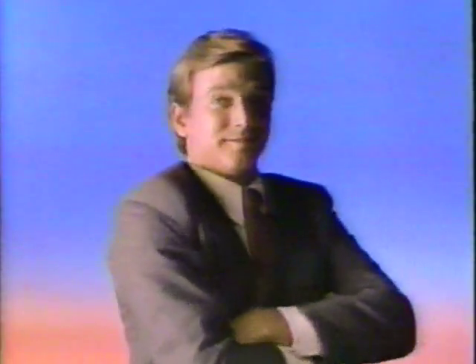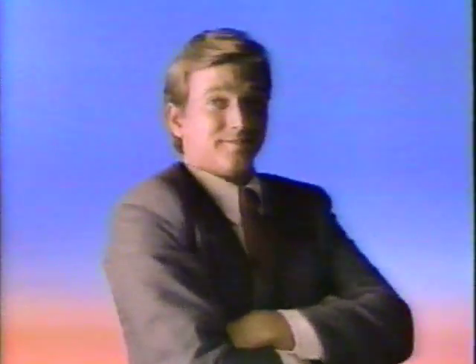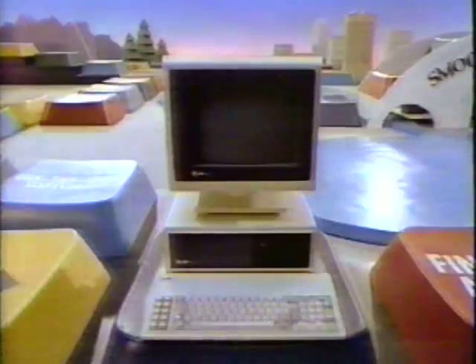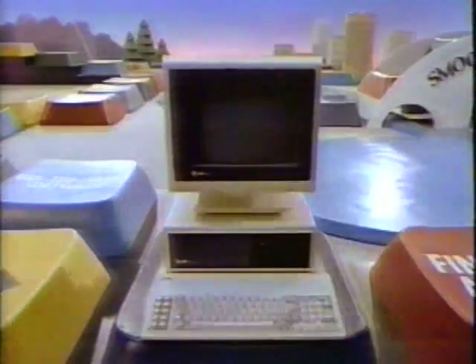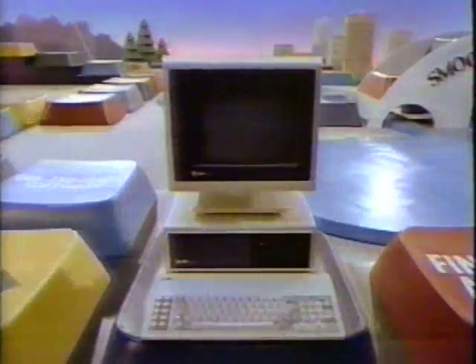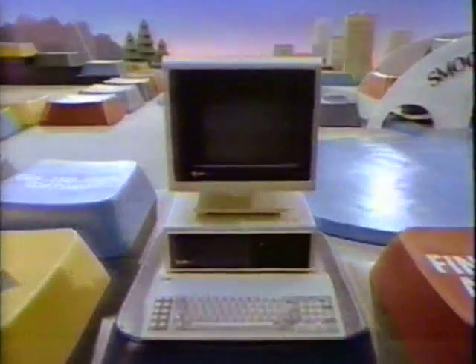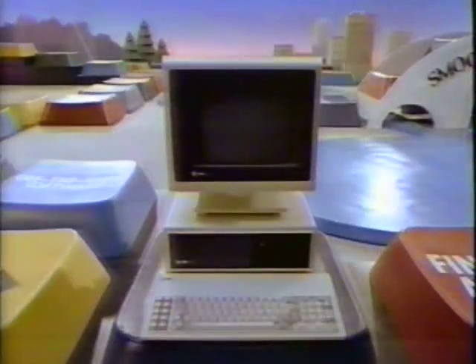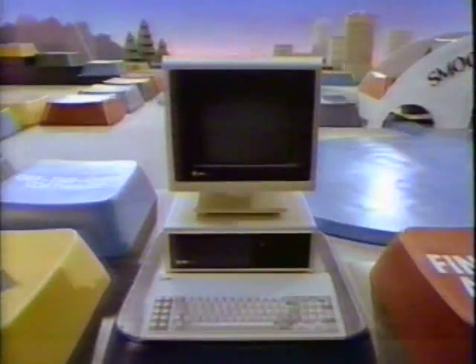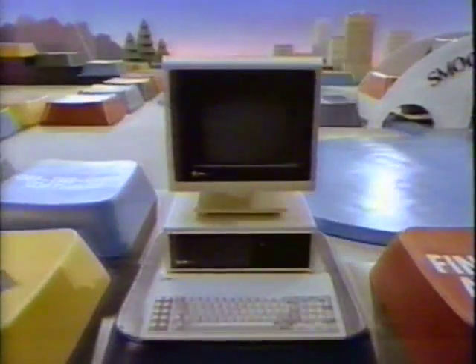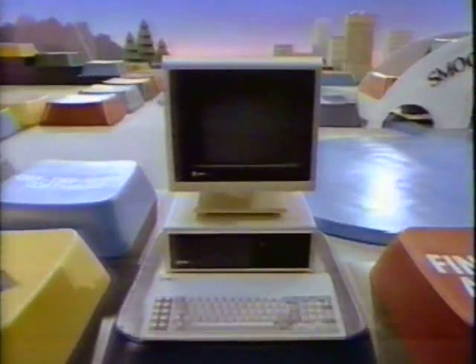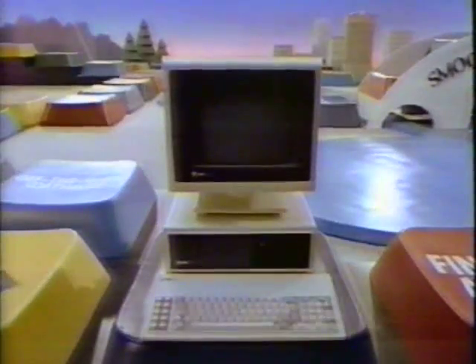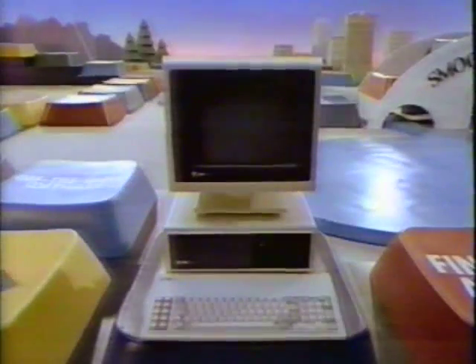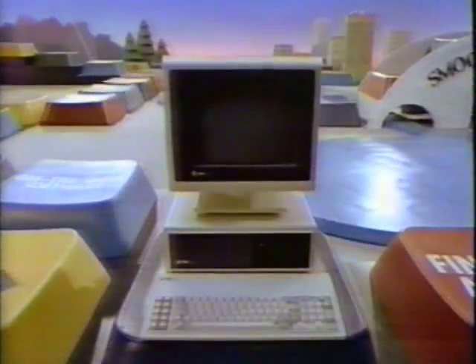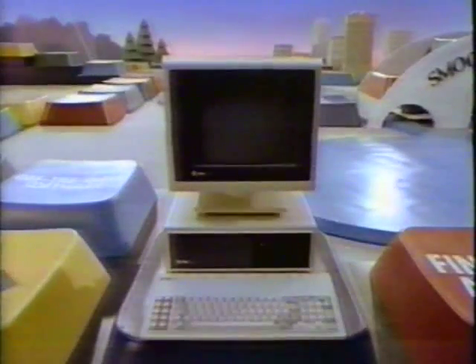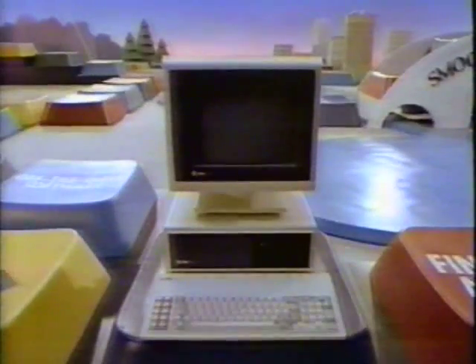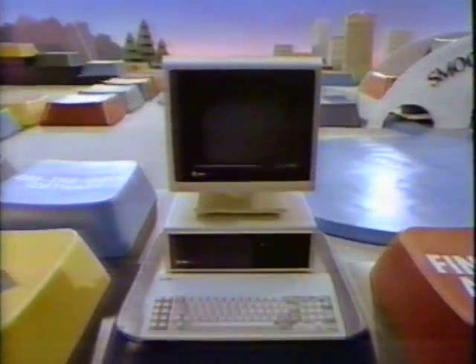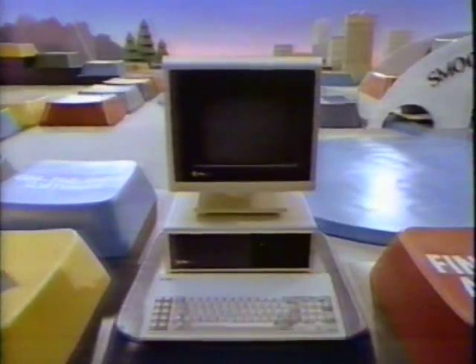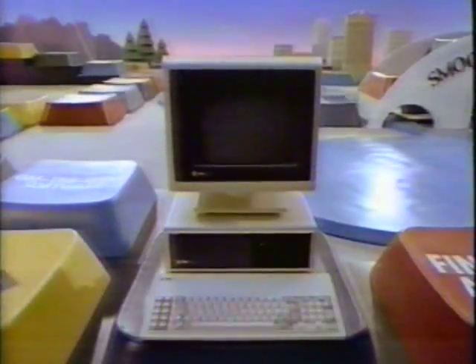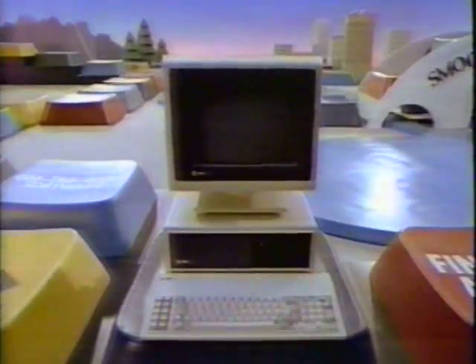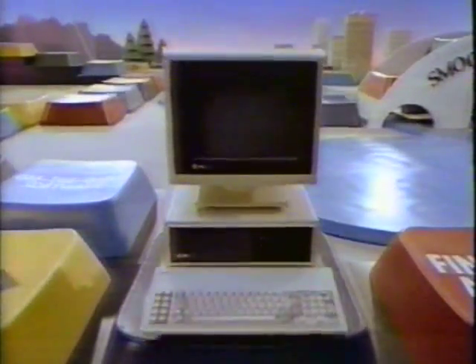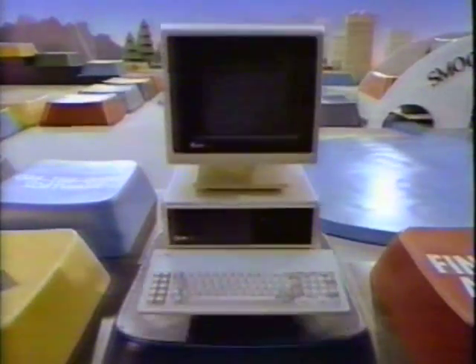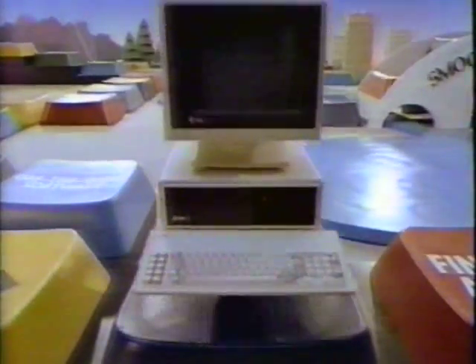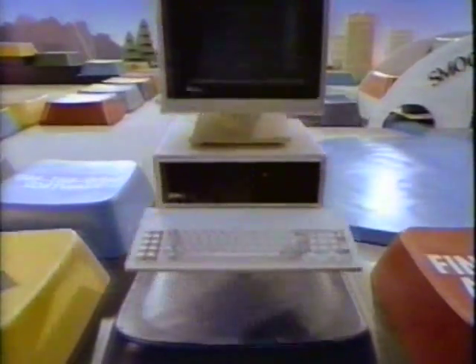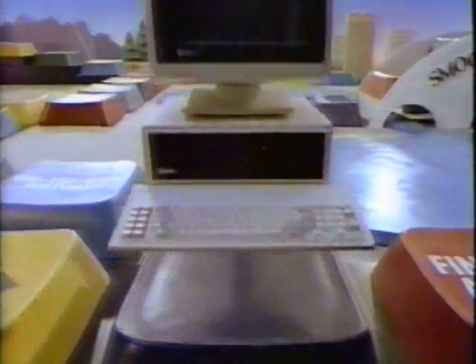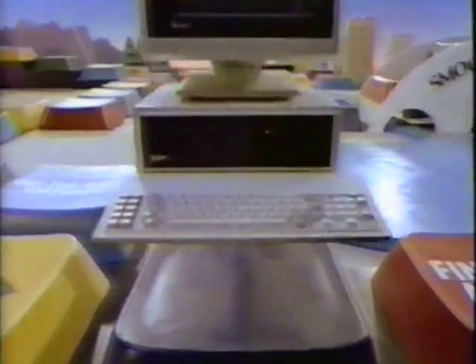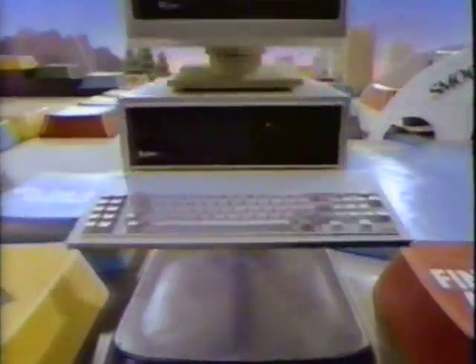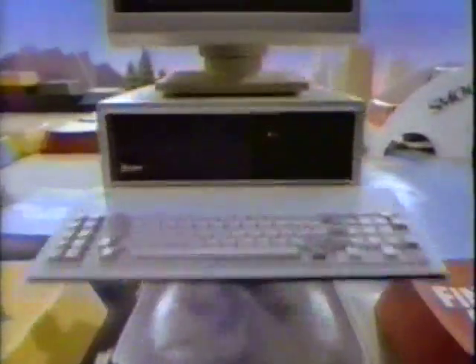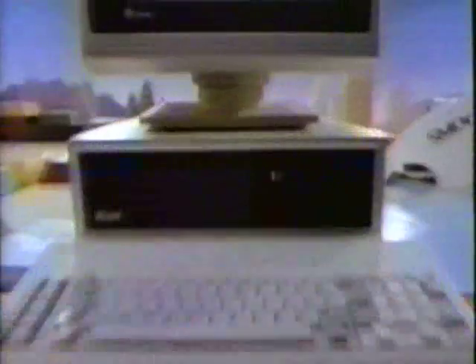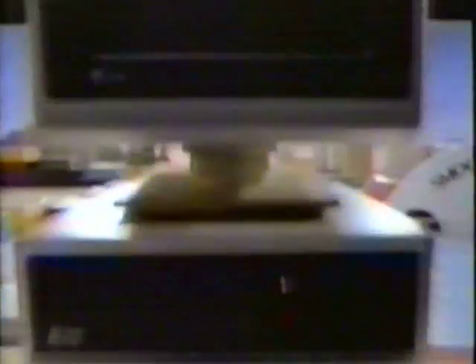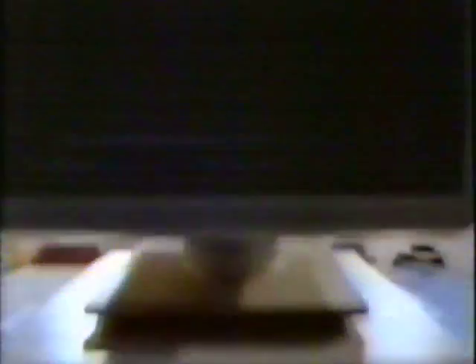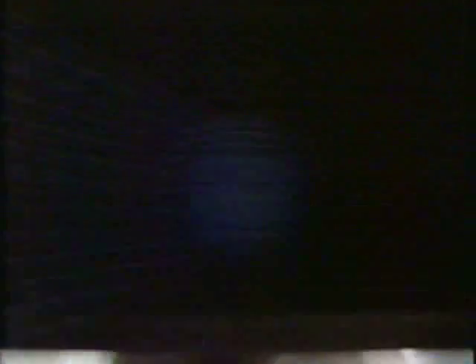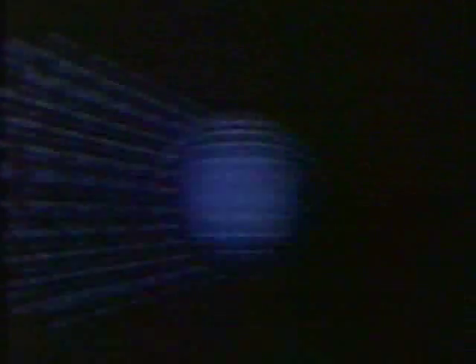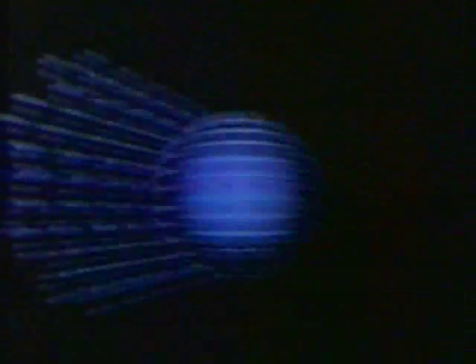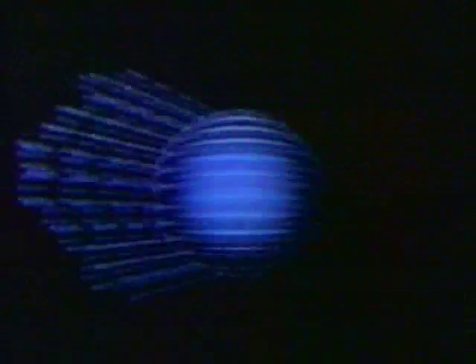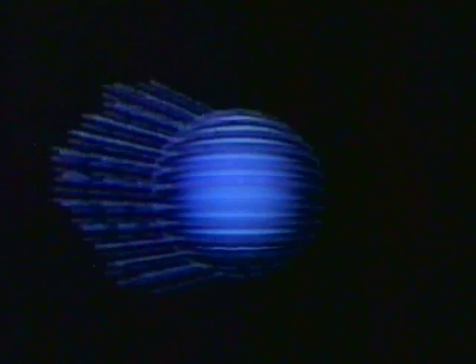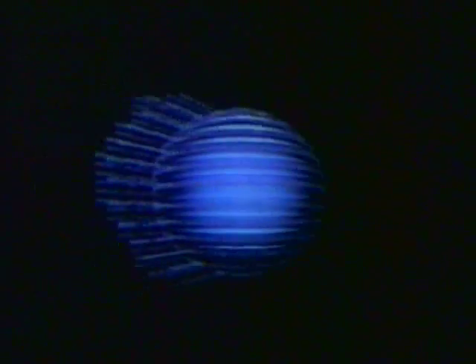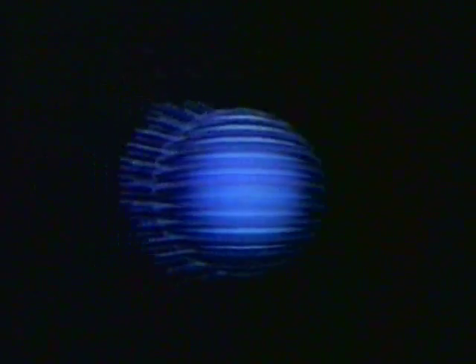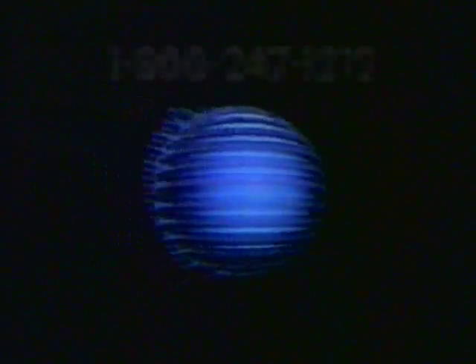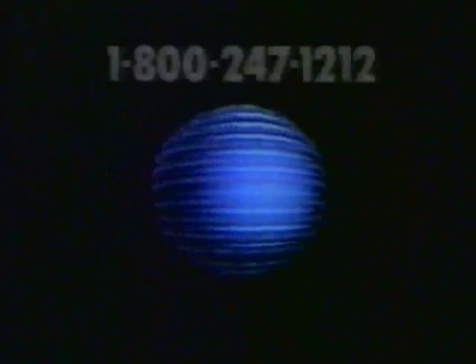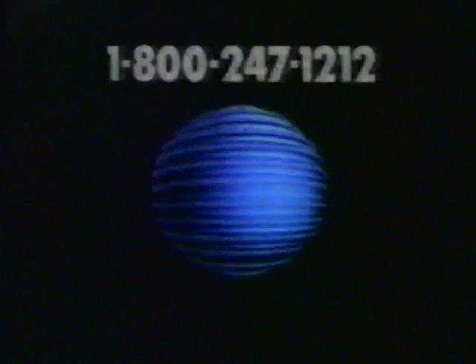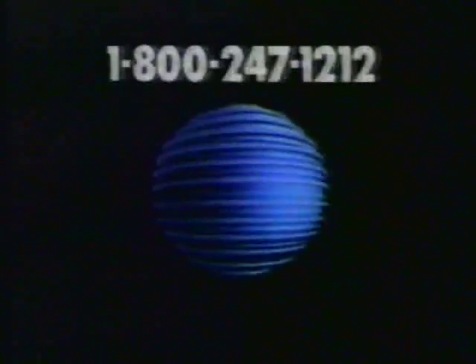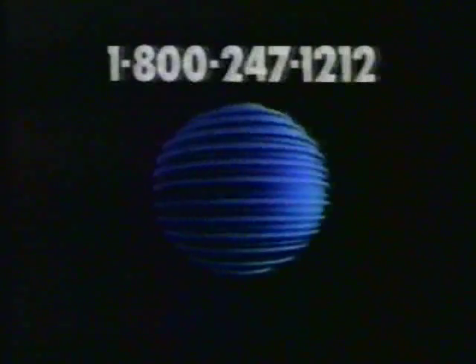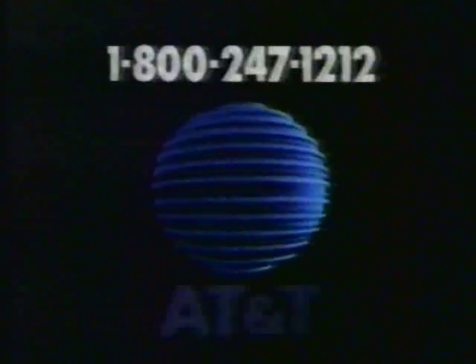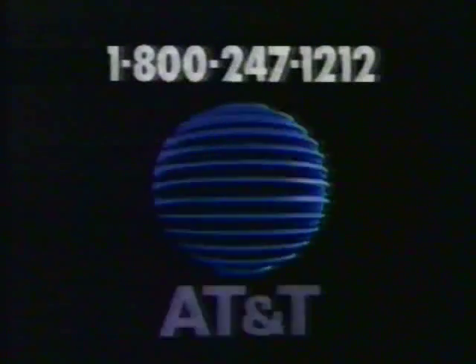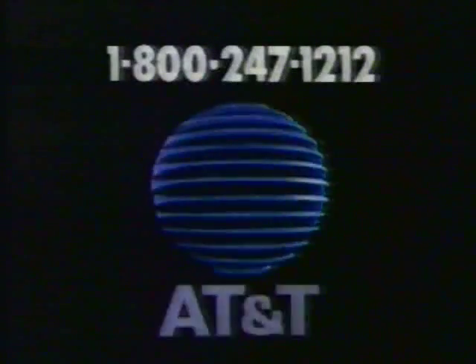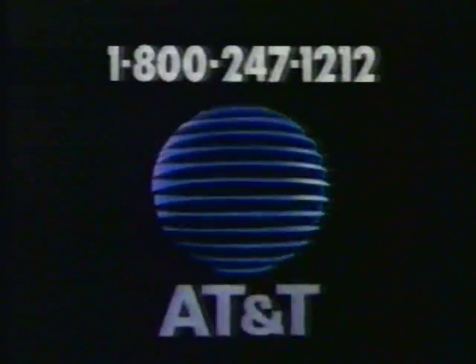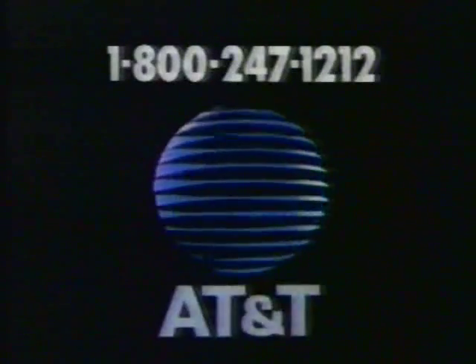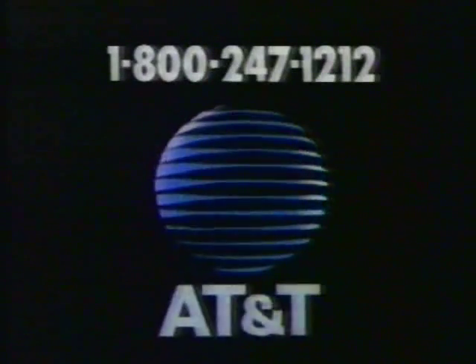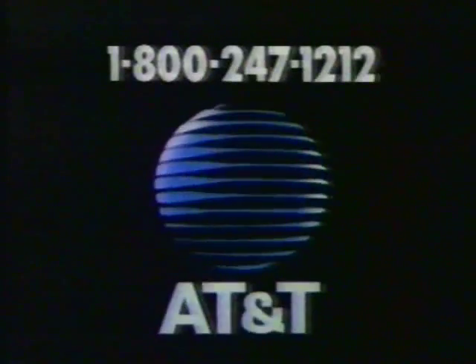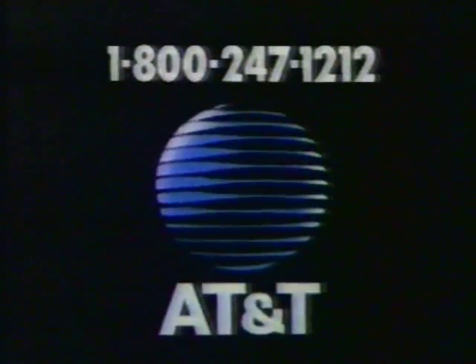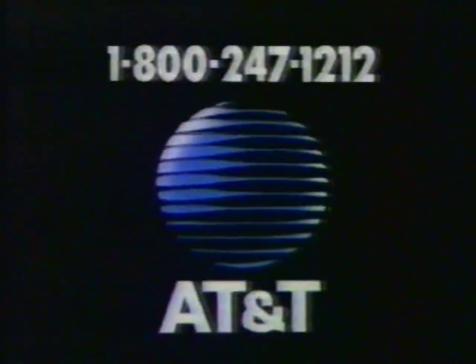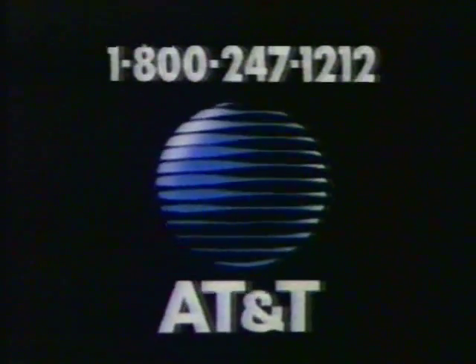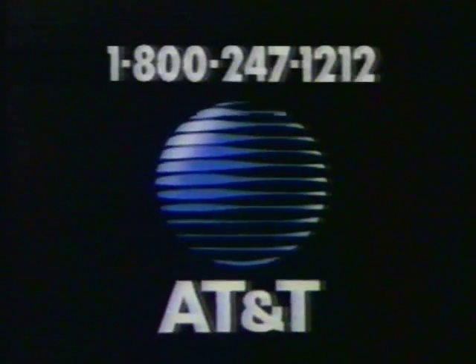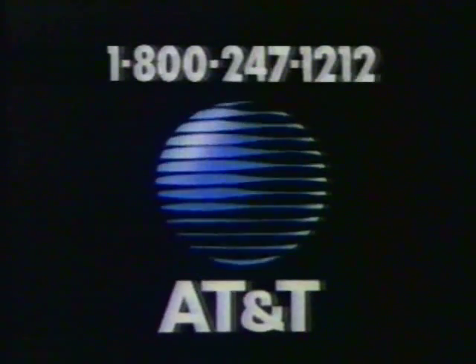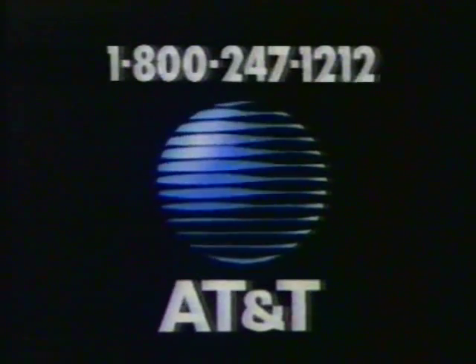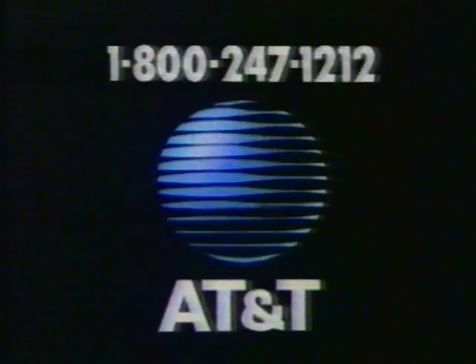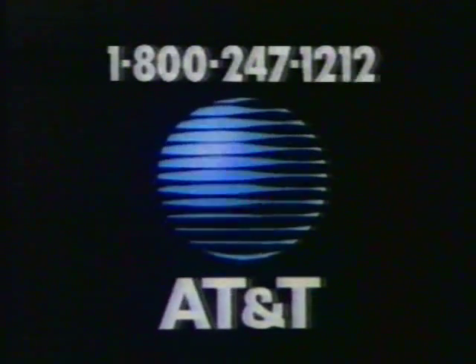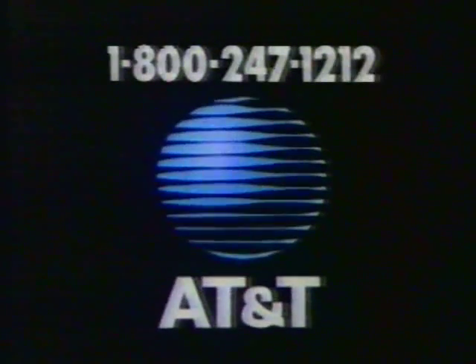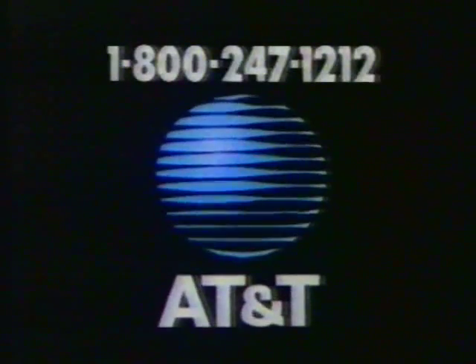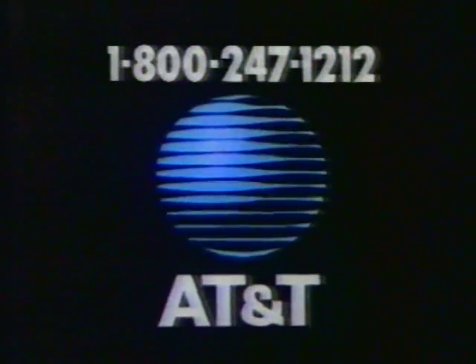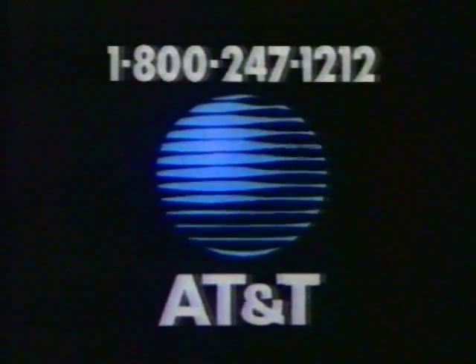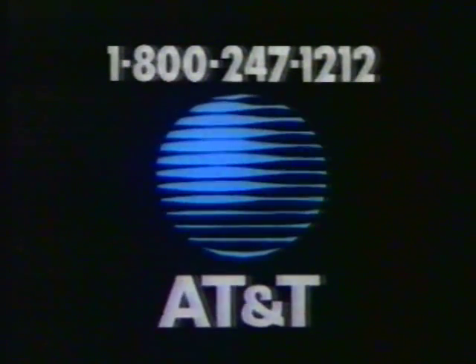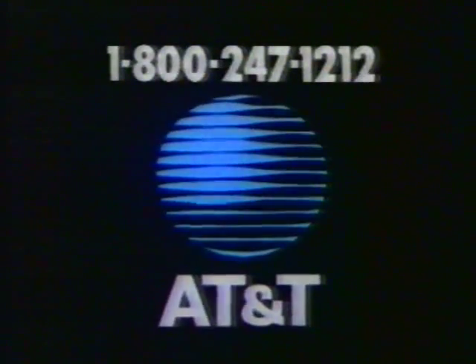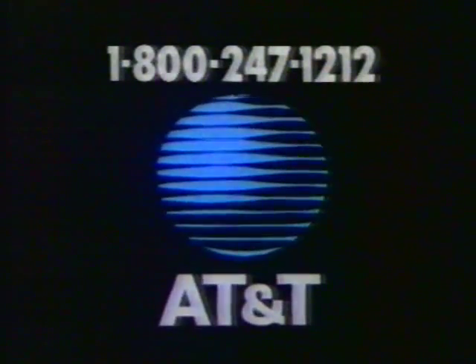The AT&T Personal Computer. For the dealer nearest you, call 1-800-247-1212.